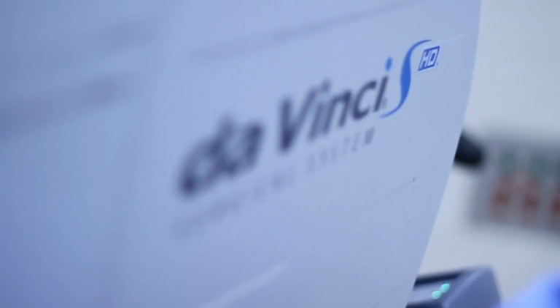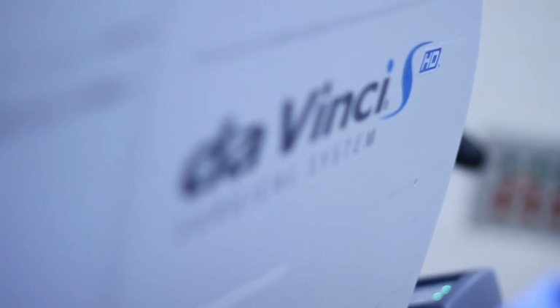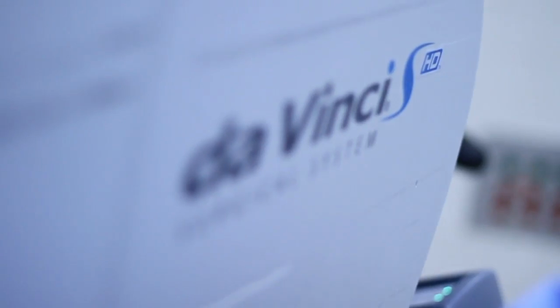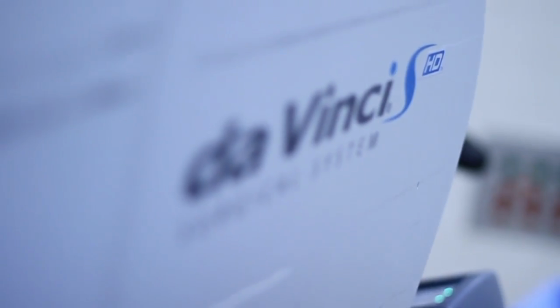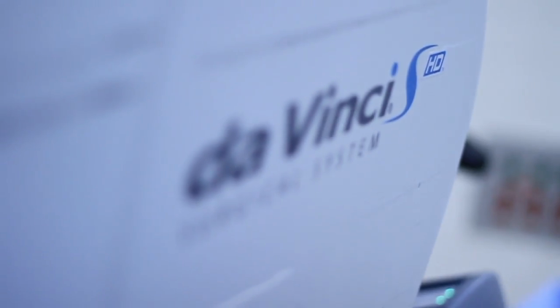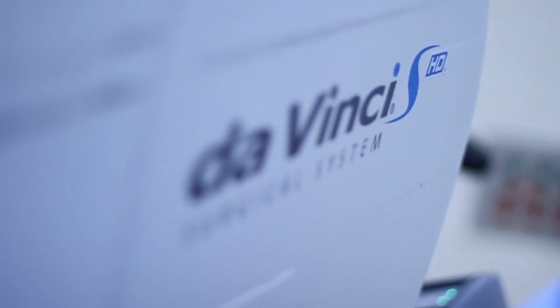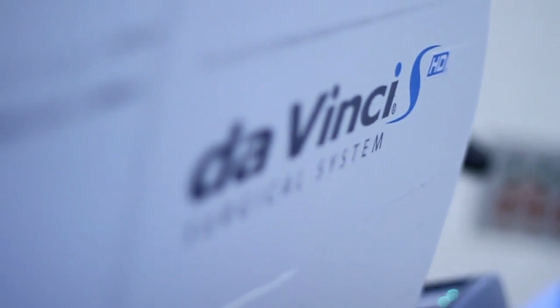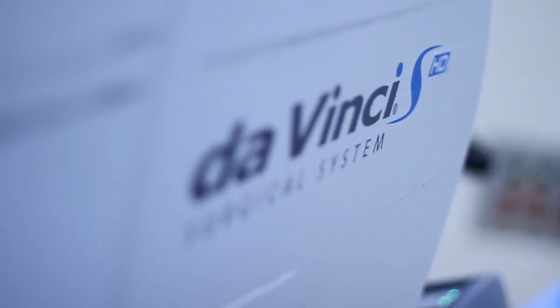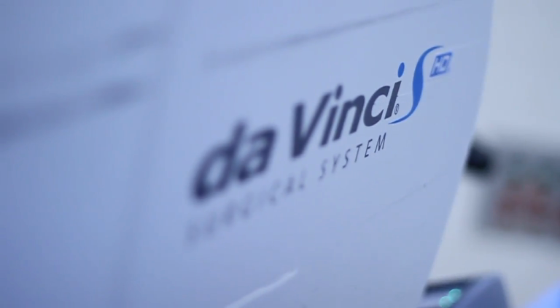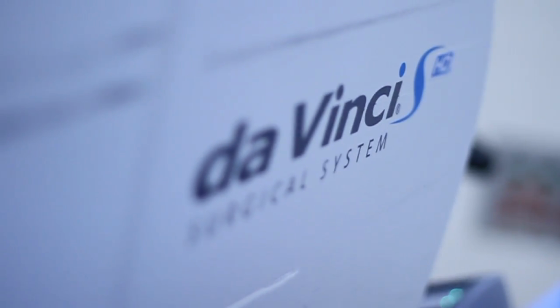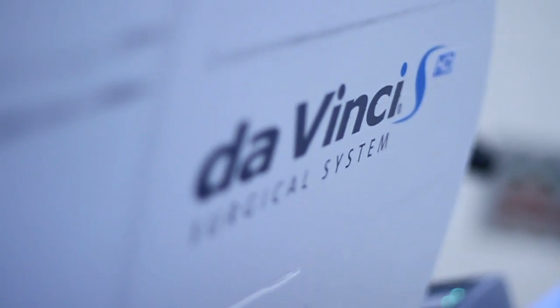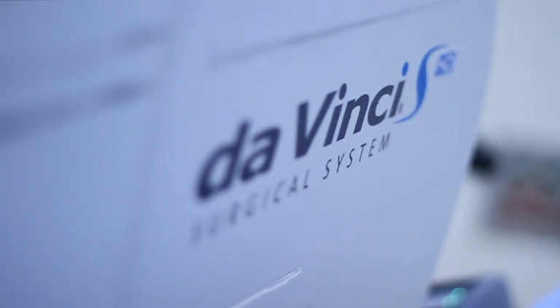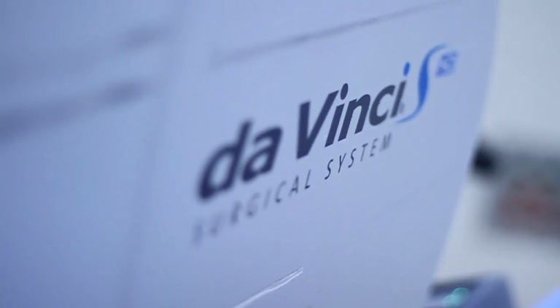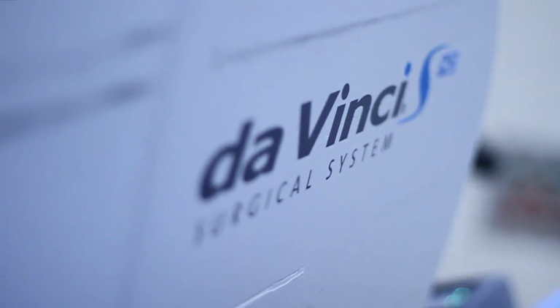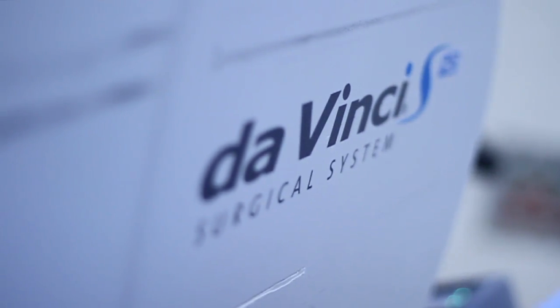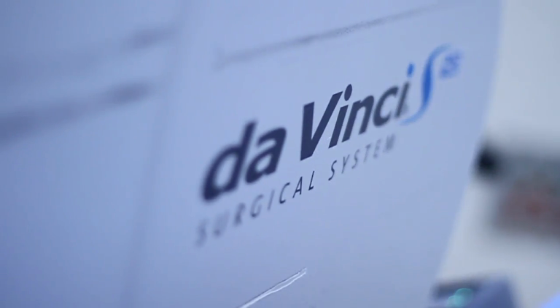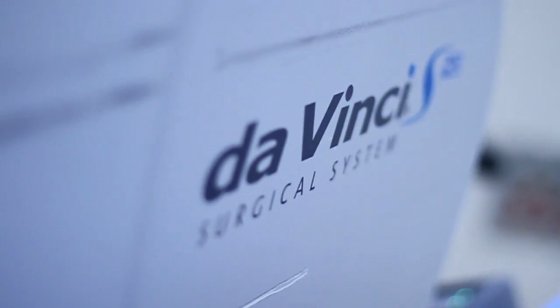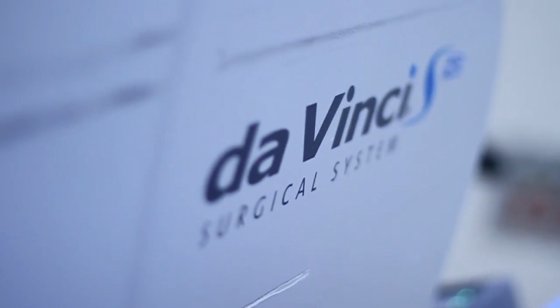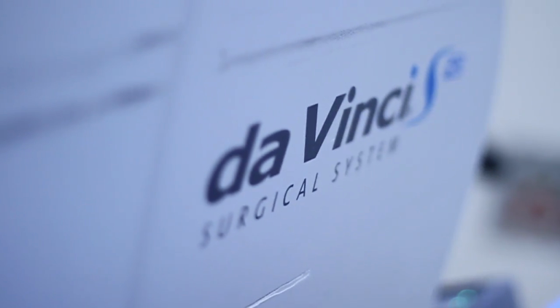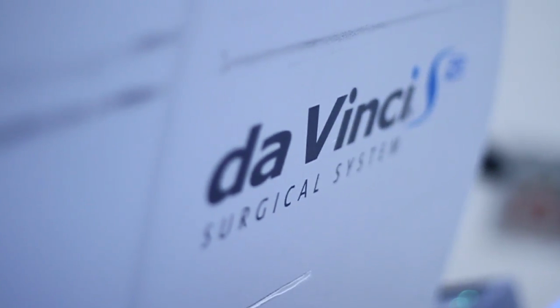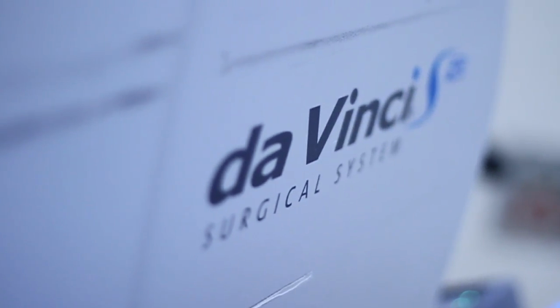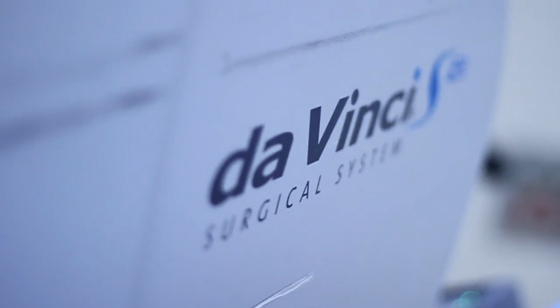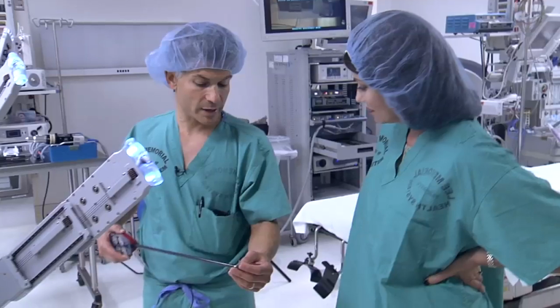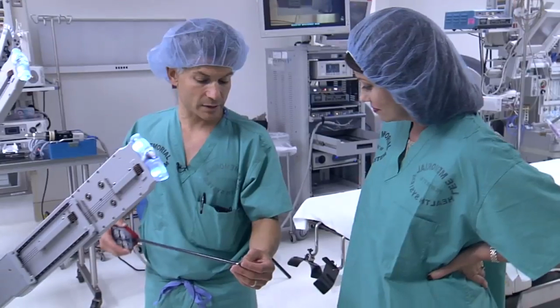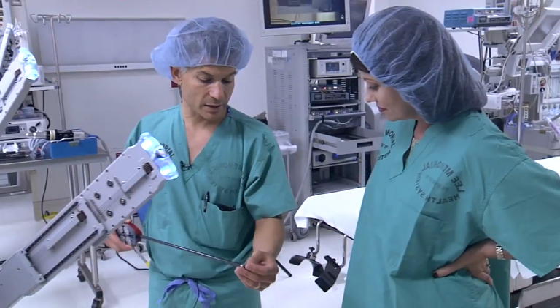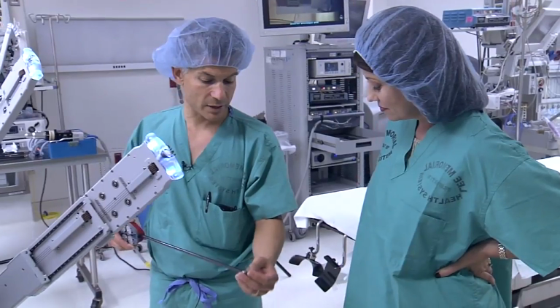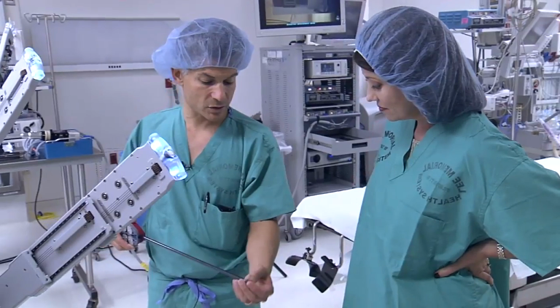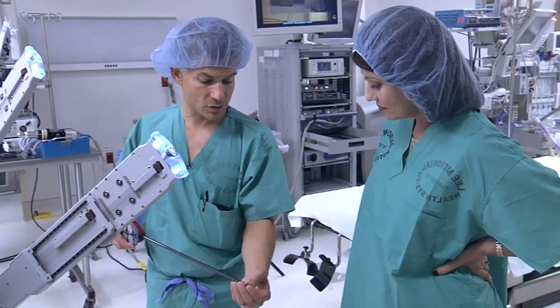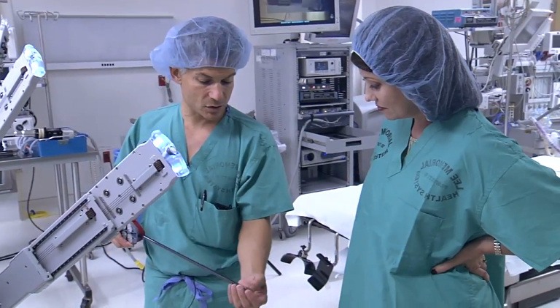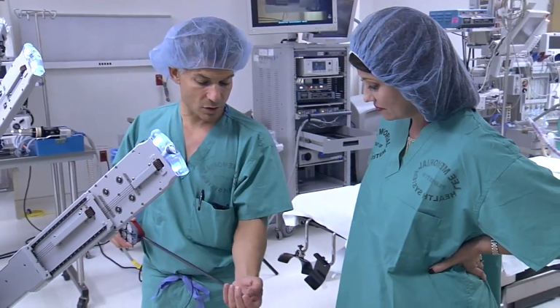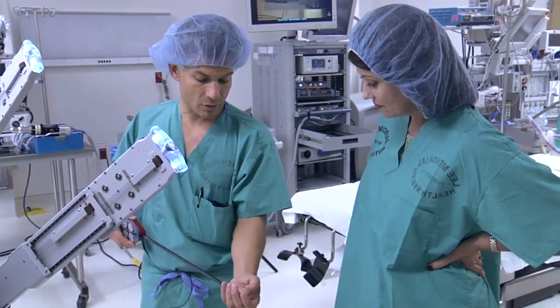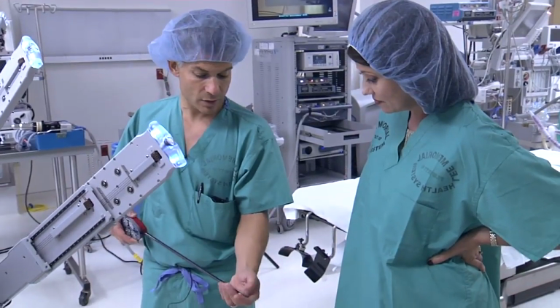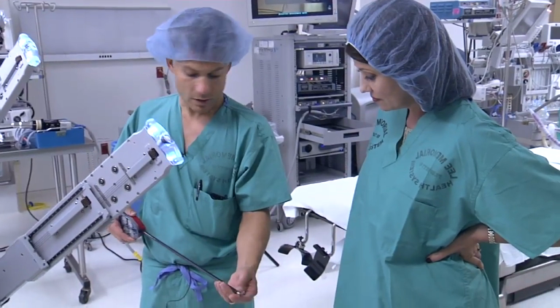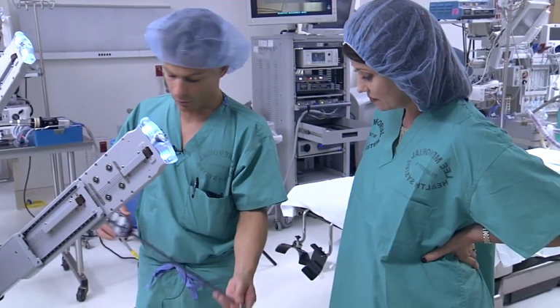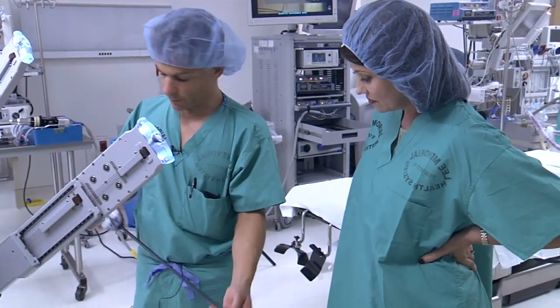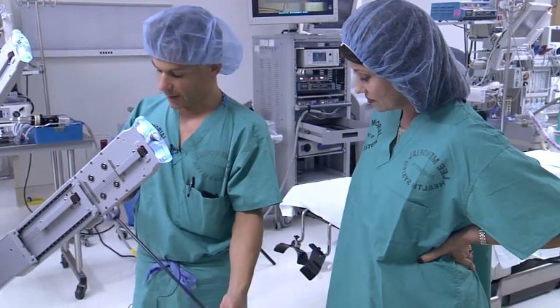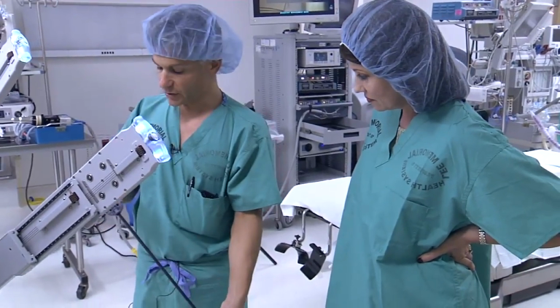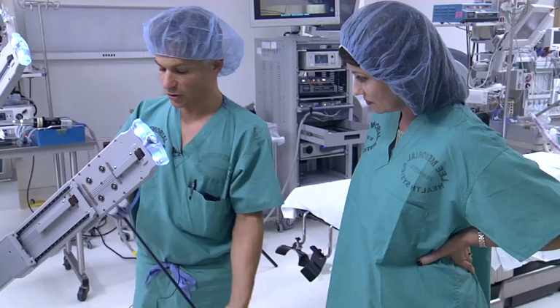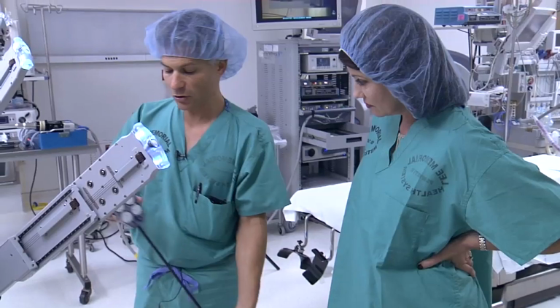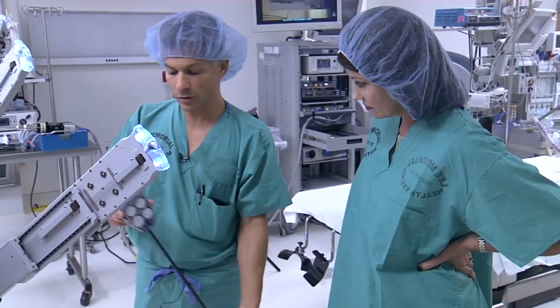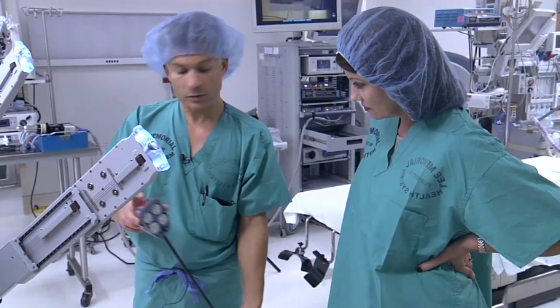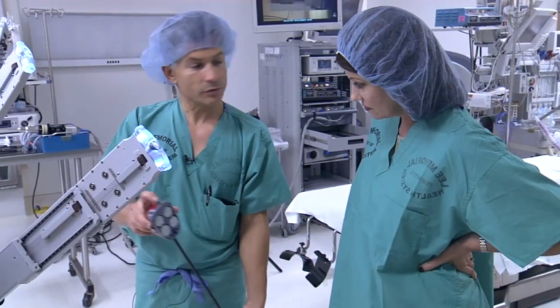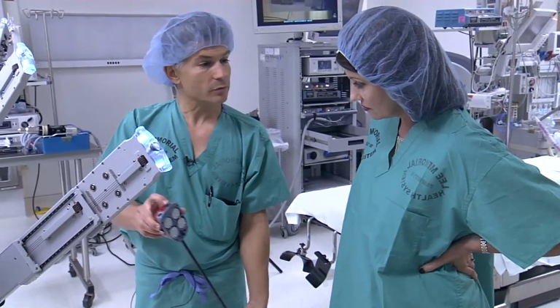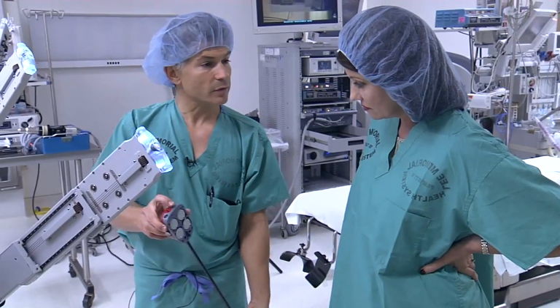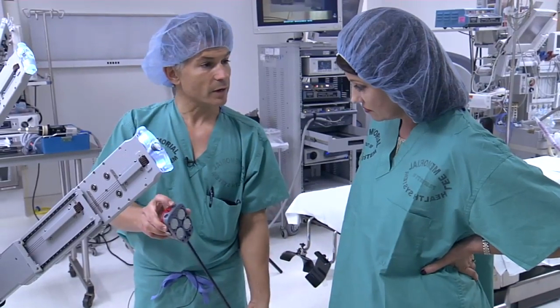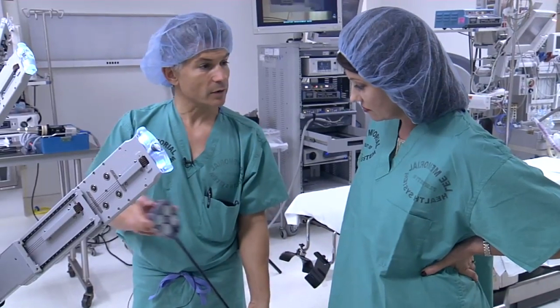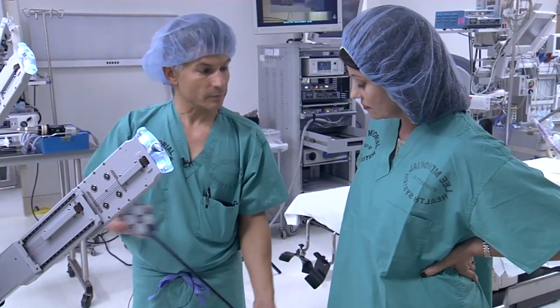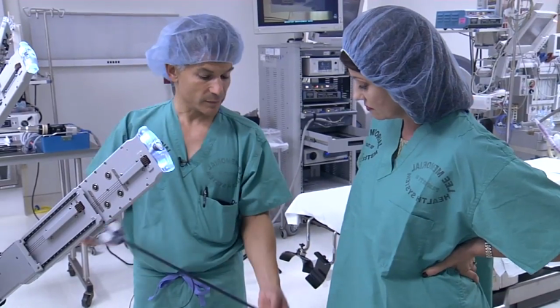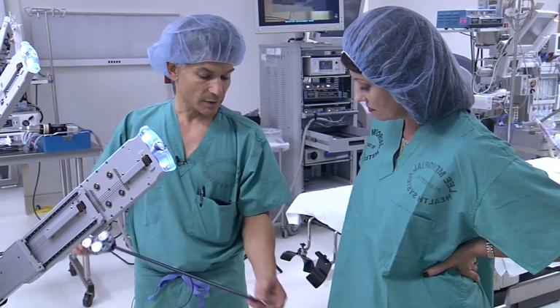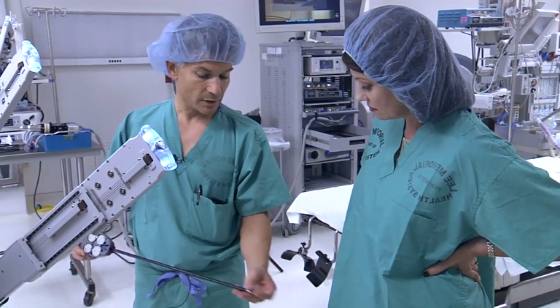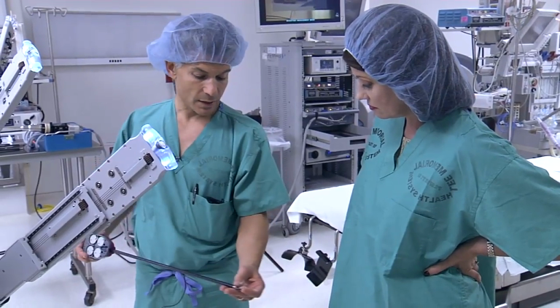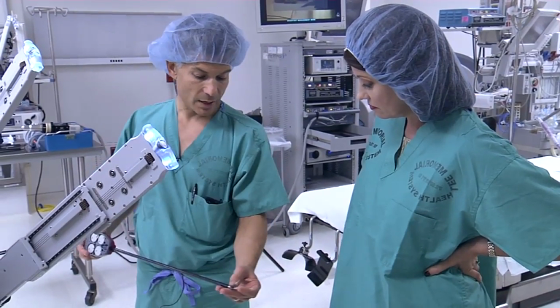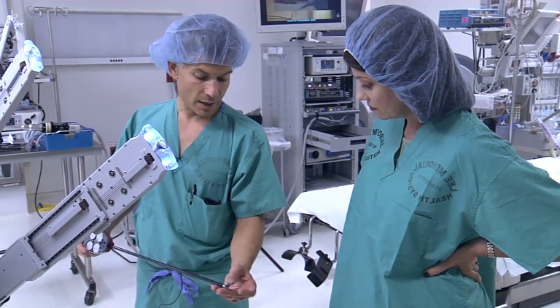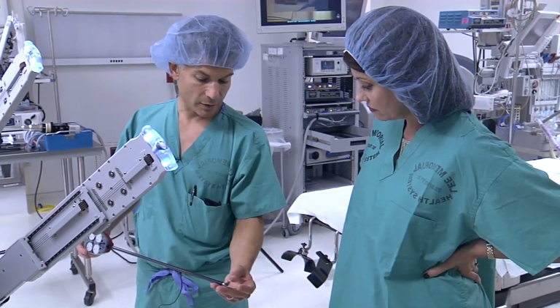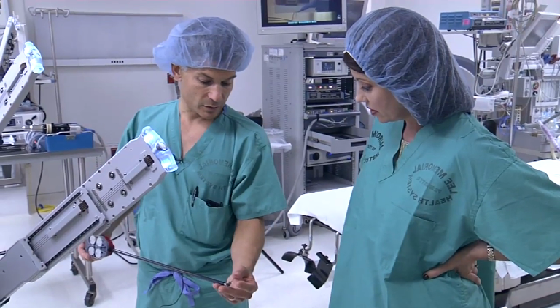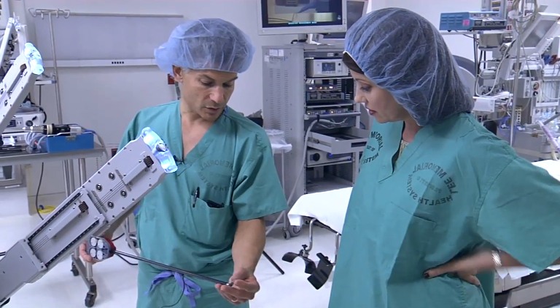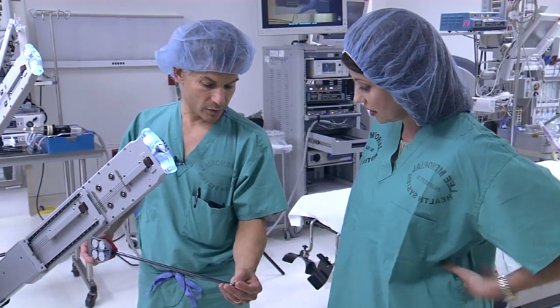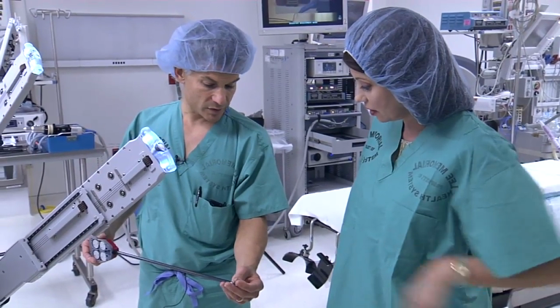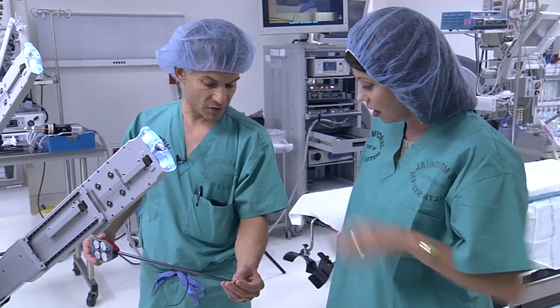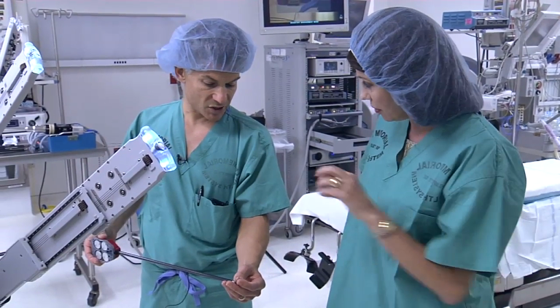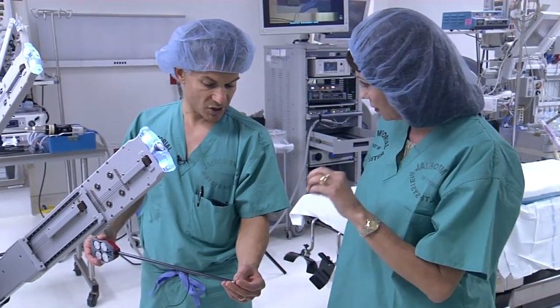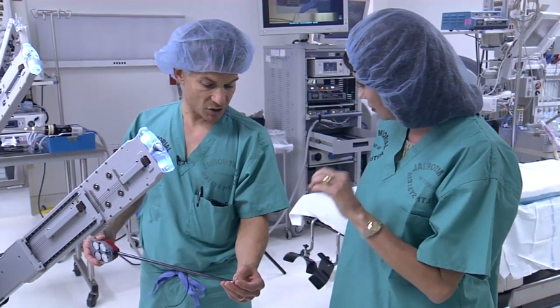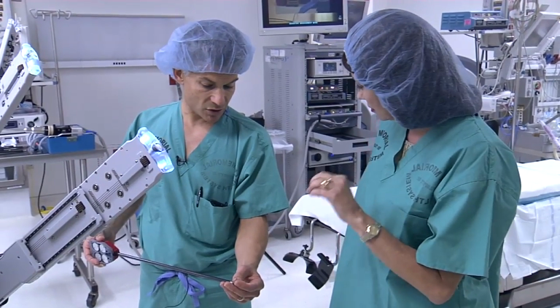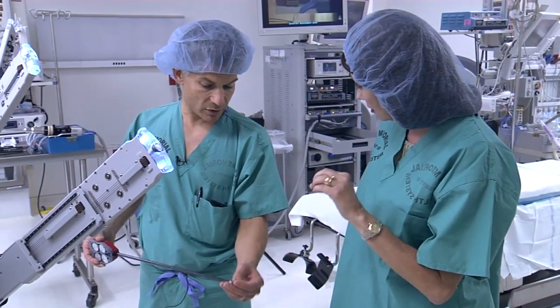With technology at their fingertips, surgeons are delivering maximum results with minimal impact. For Lee Memorial Health System, I'm Amy Osher.